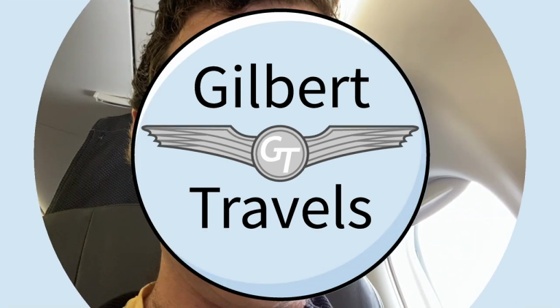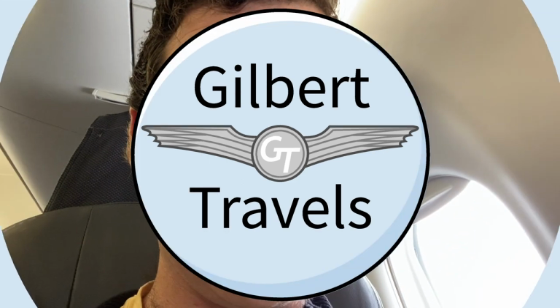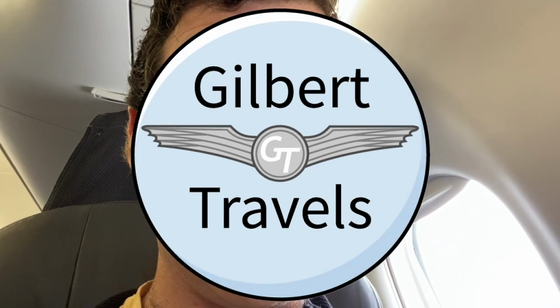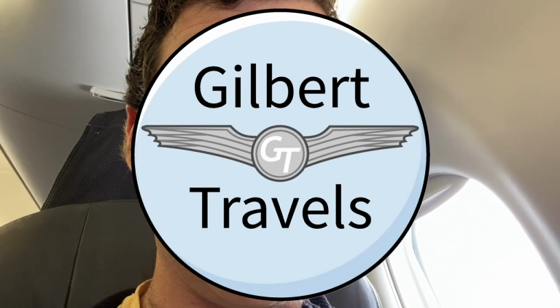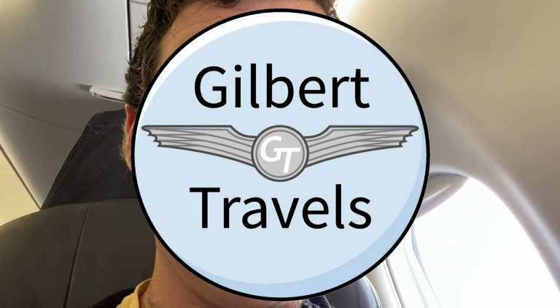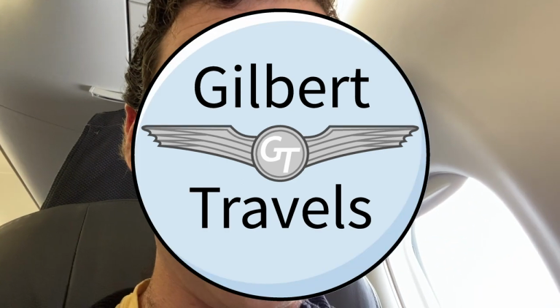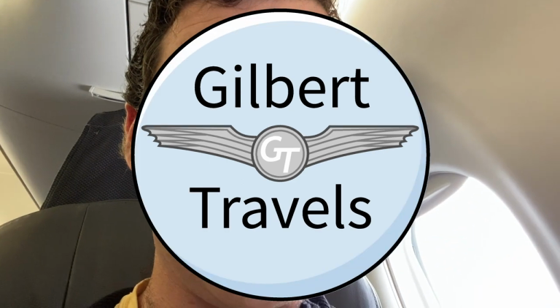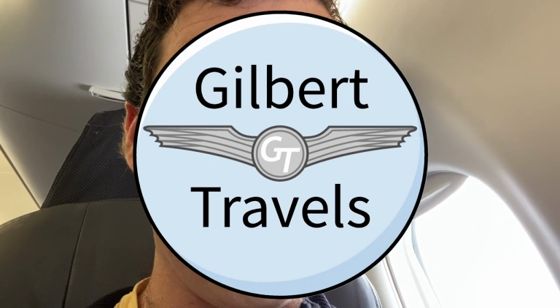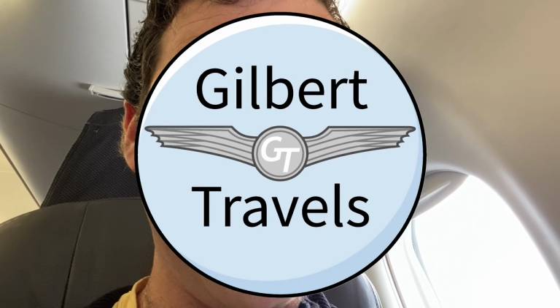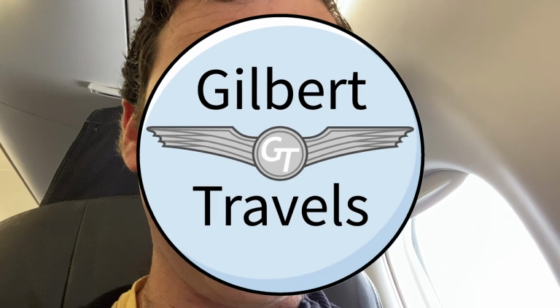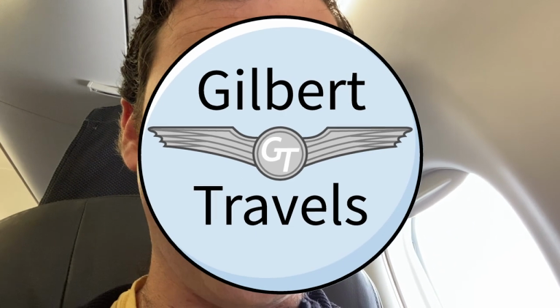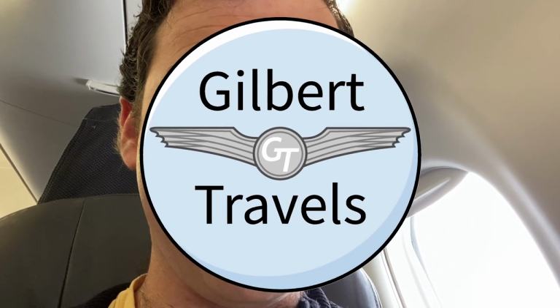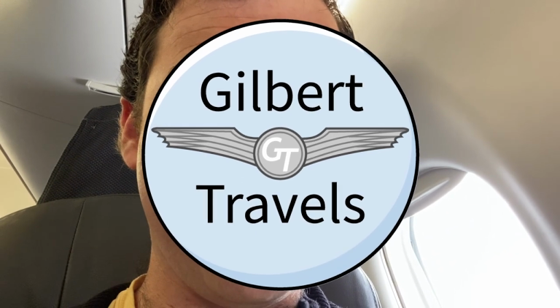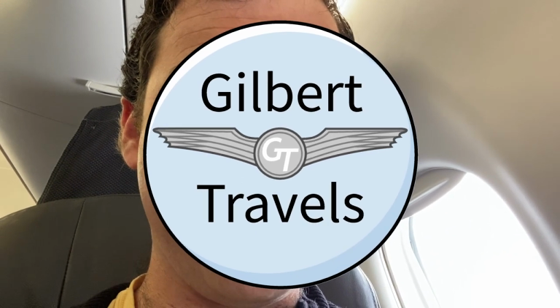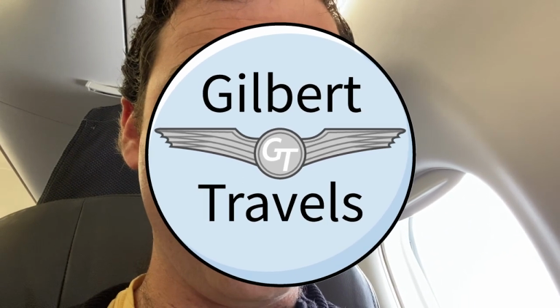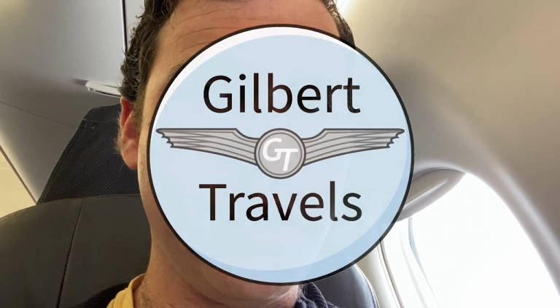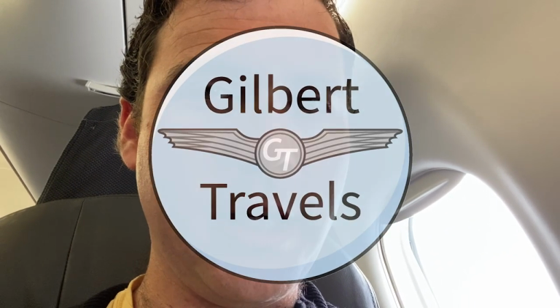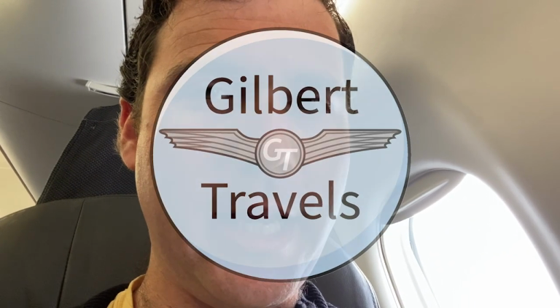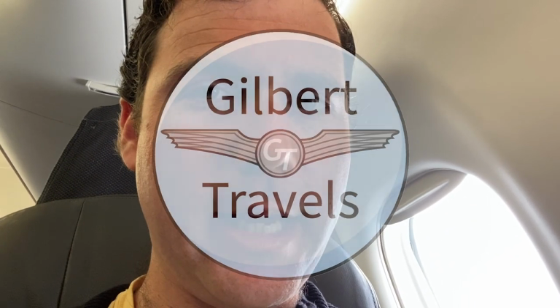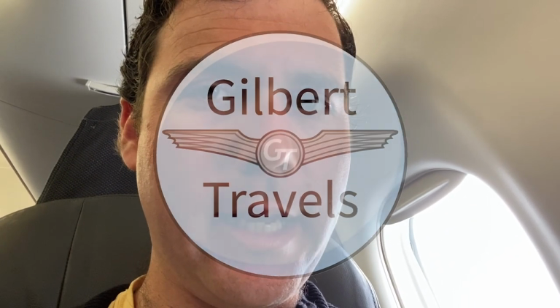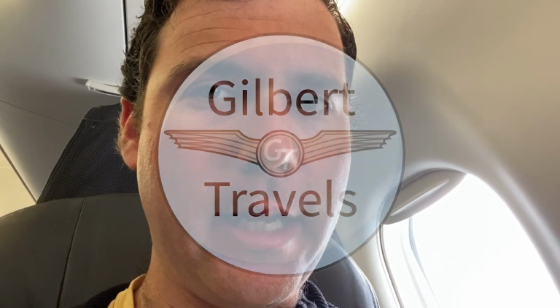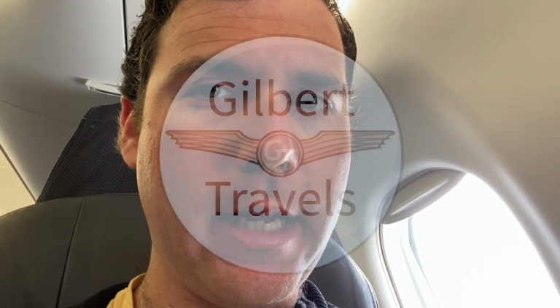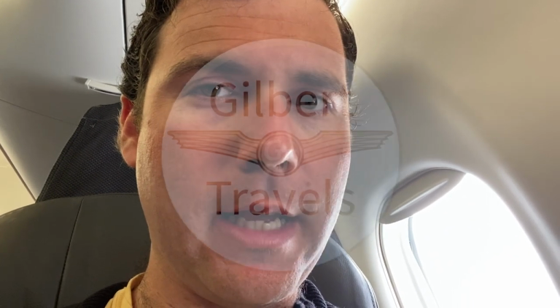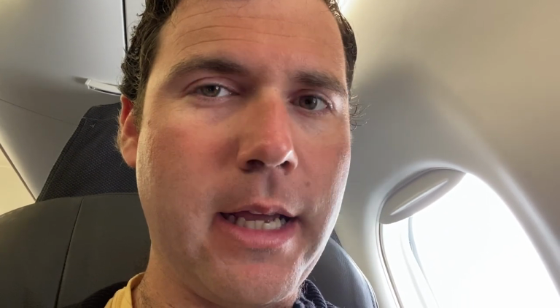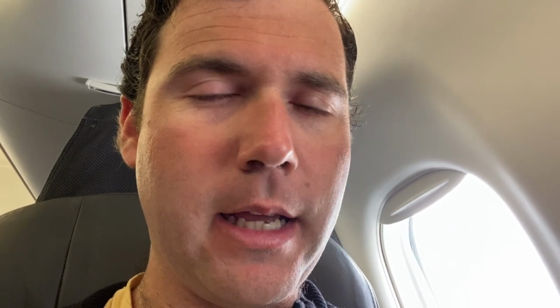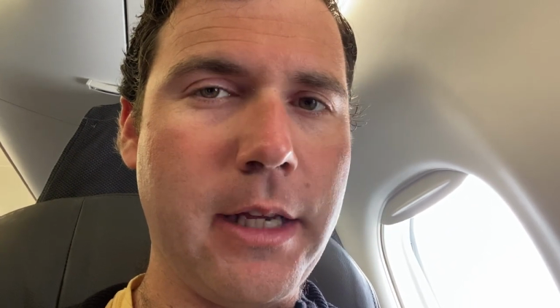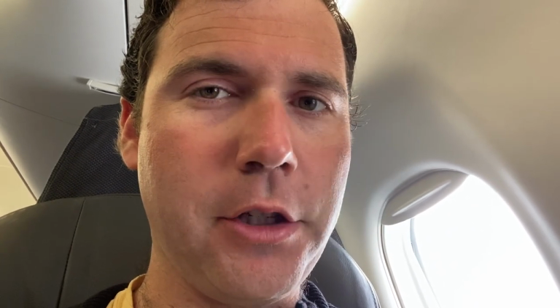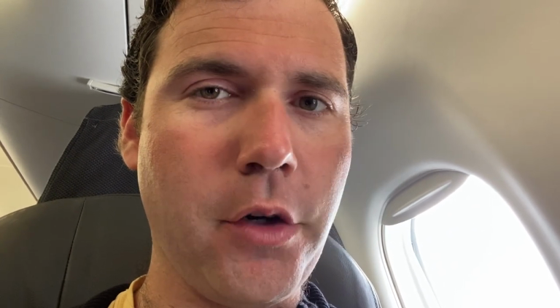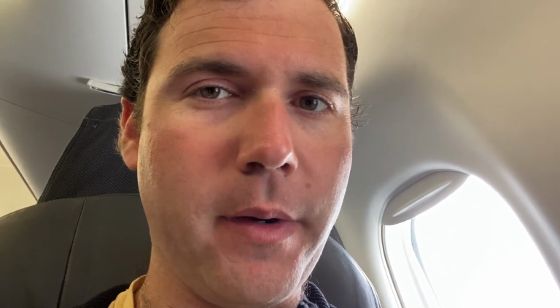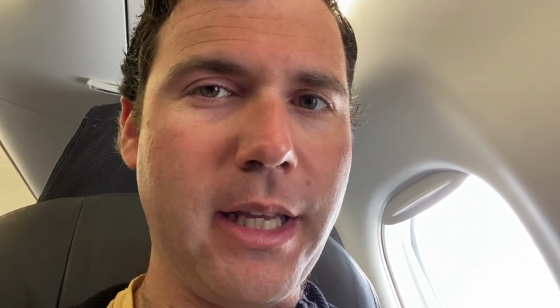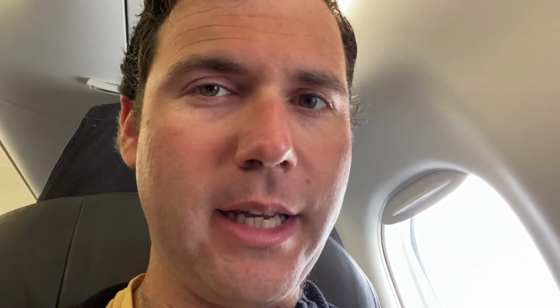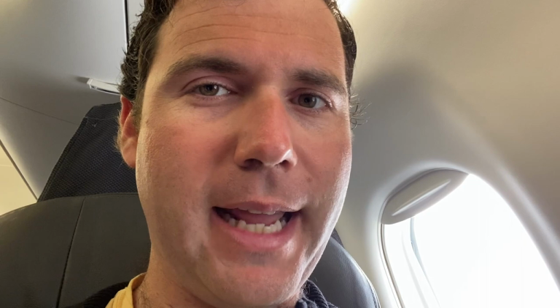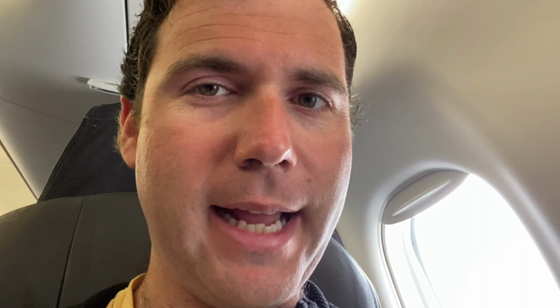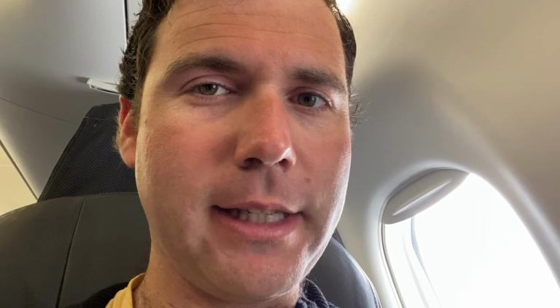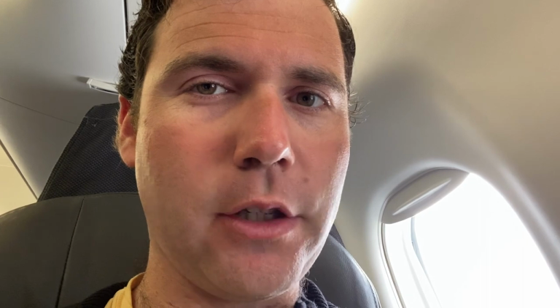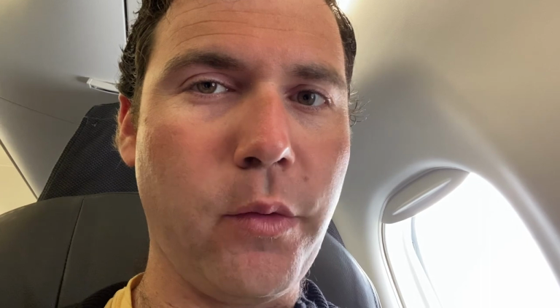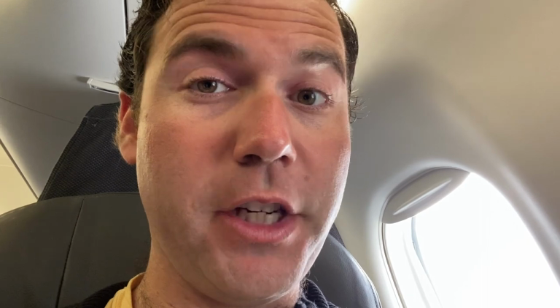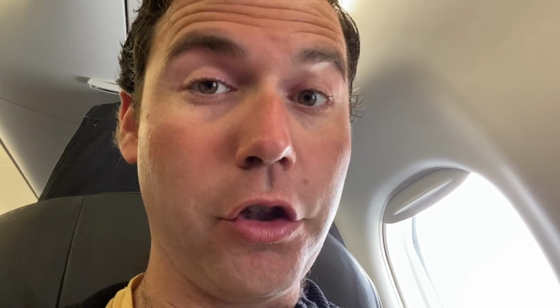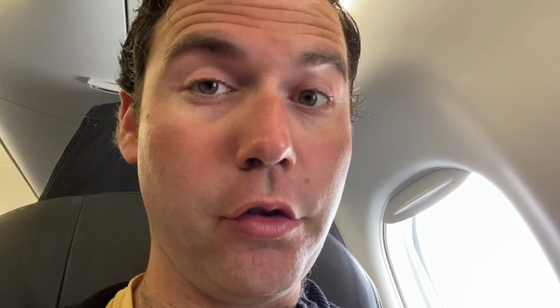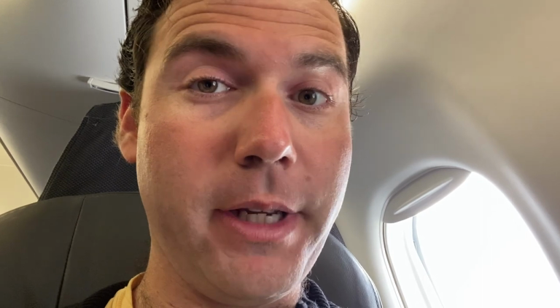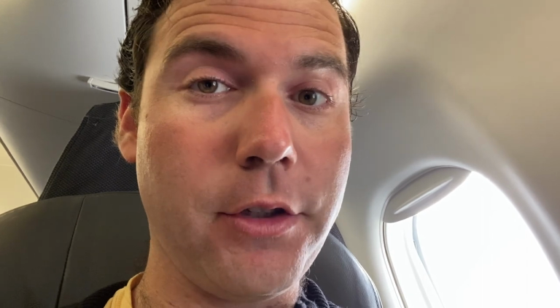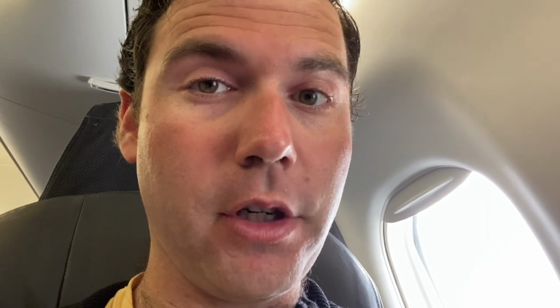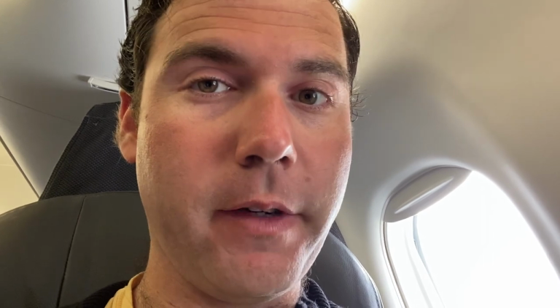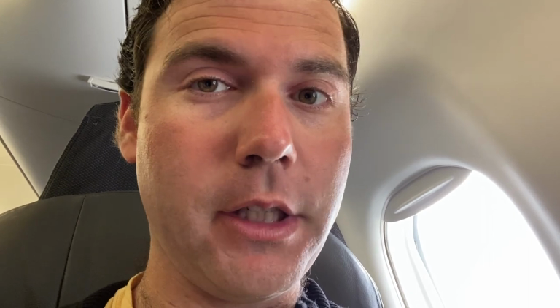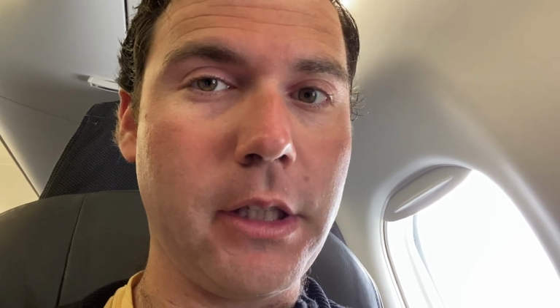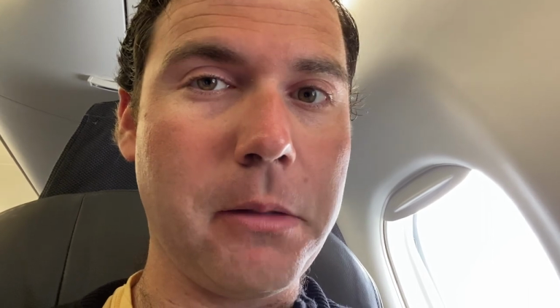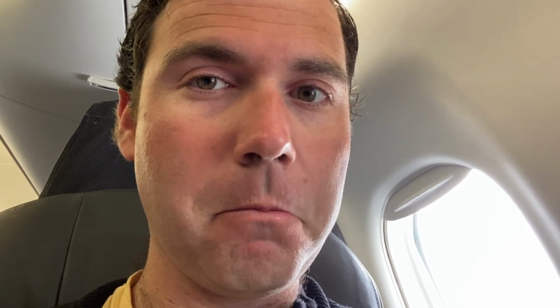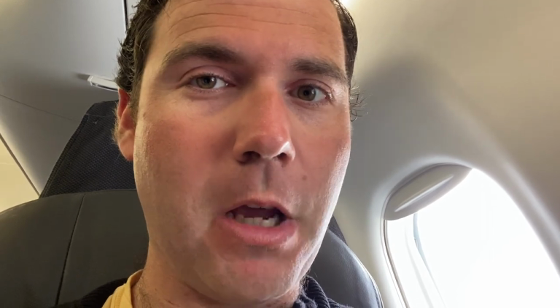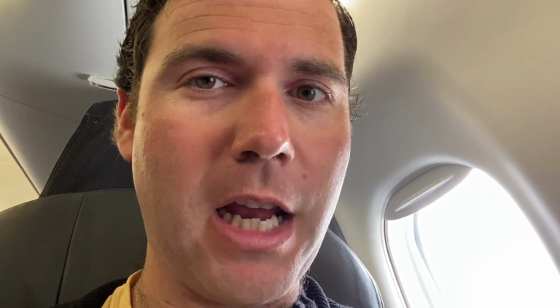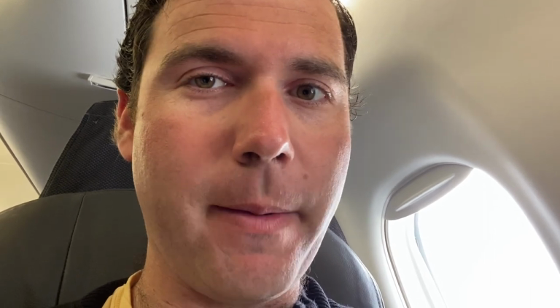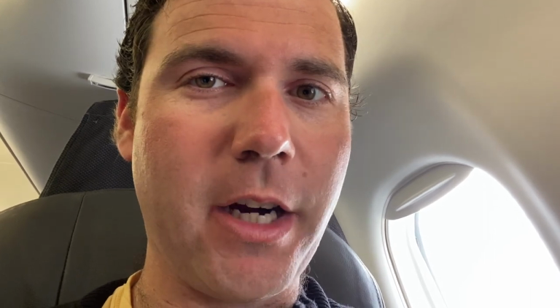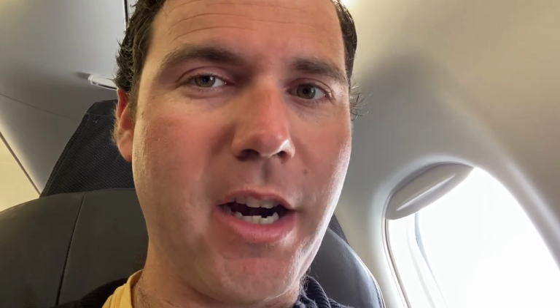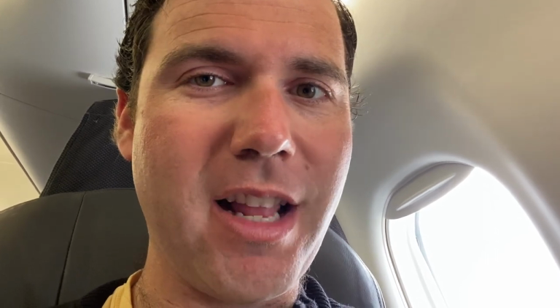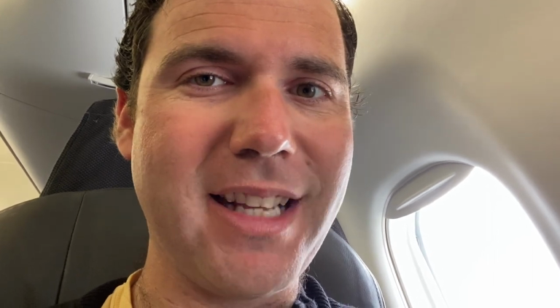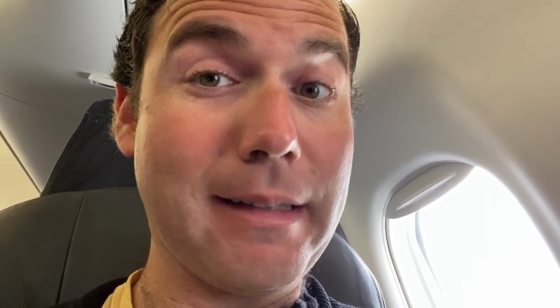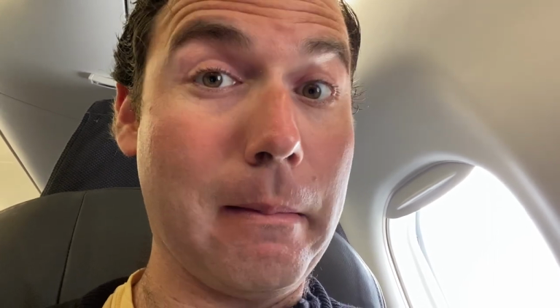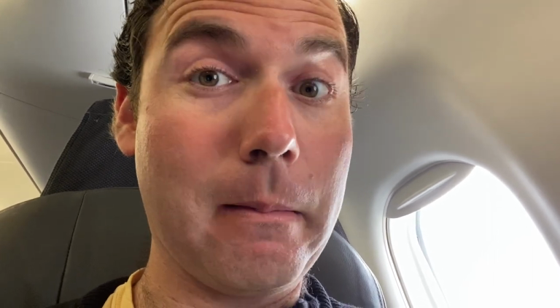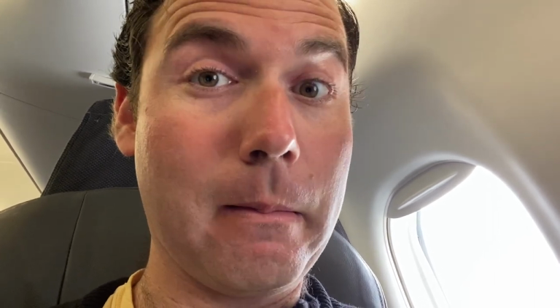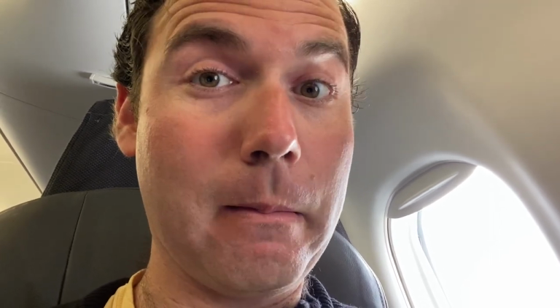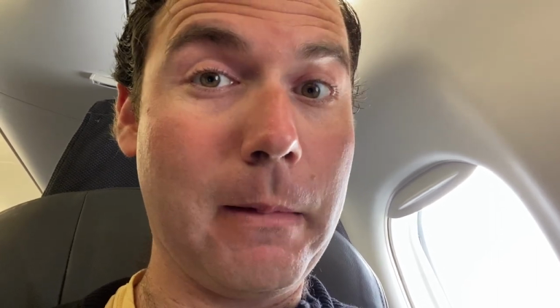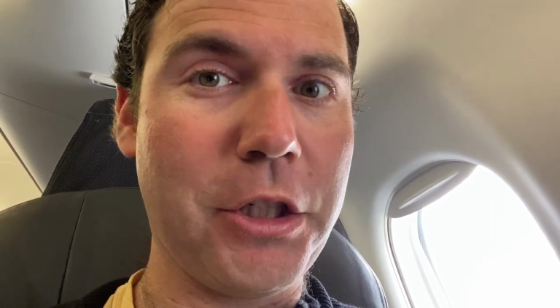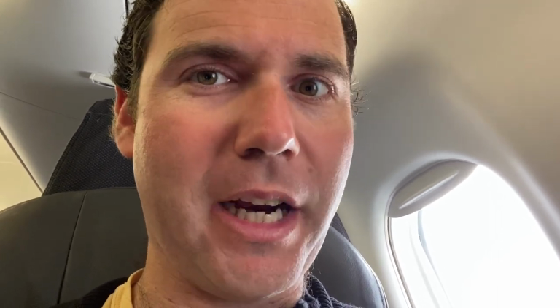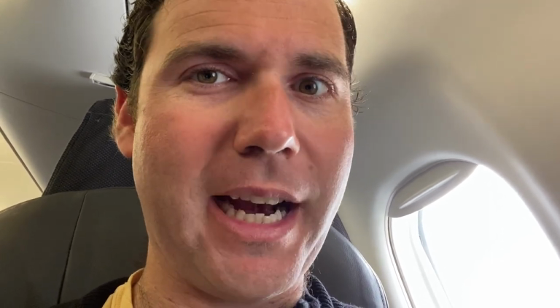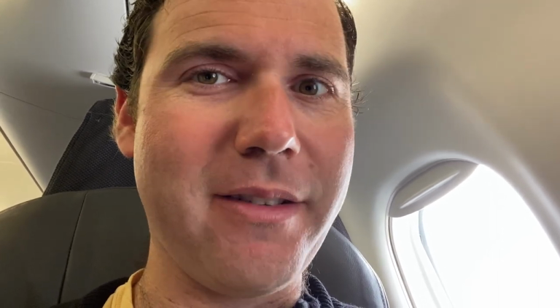Quick micro review today showing the enhanced regional meal service on American Airlines. Check it out.